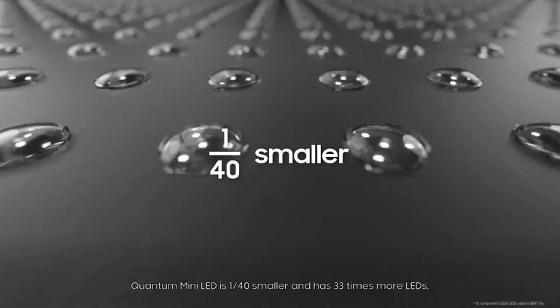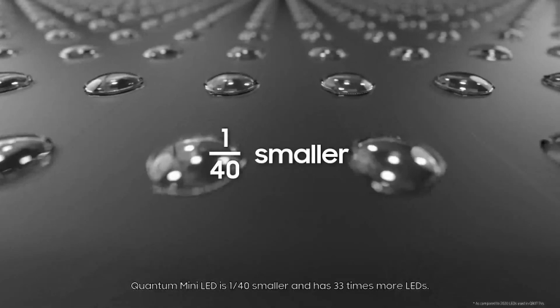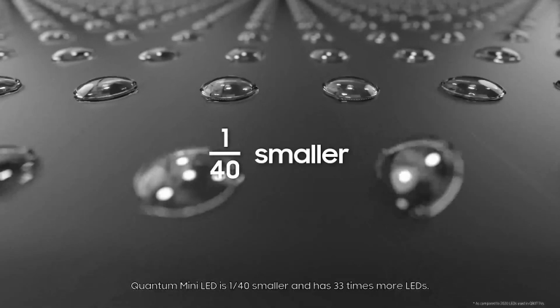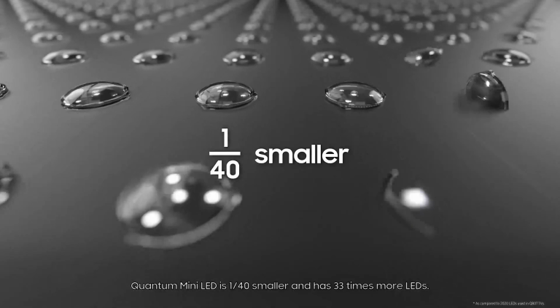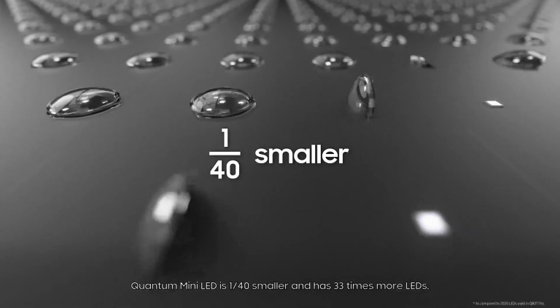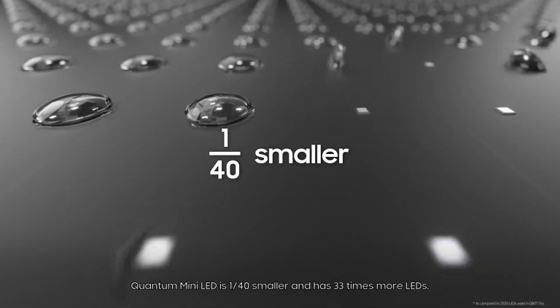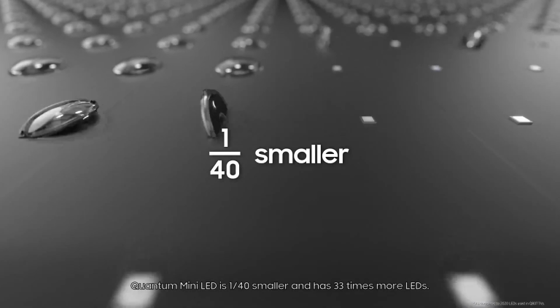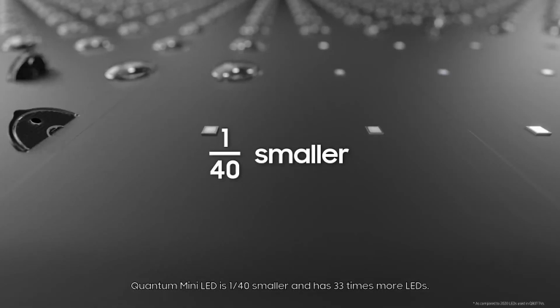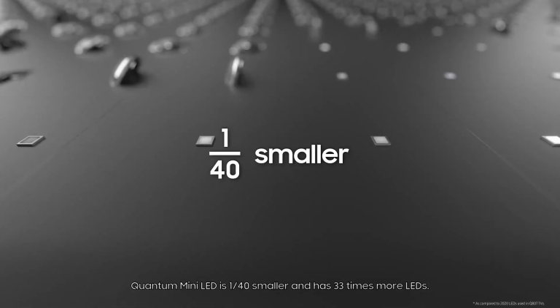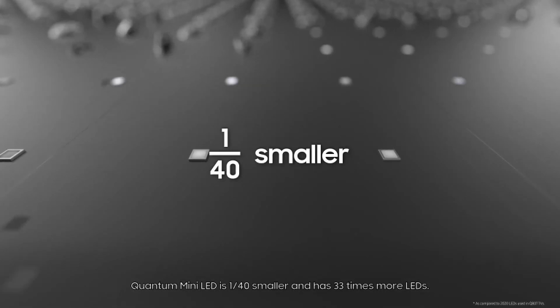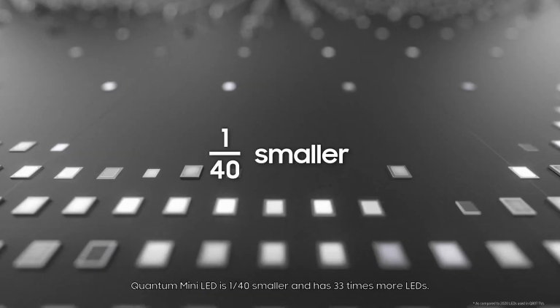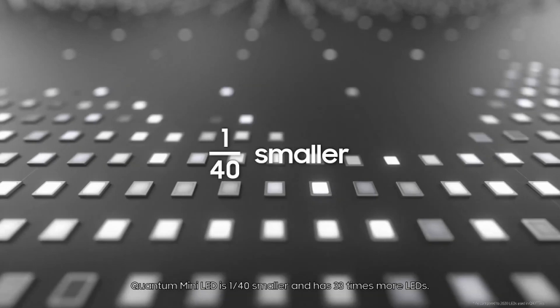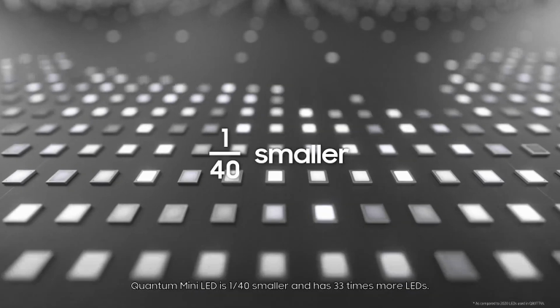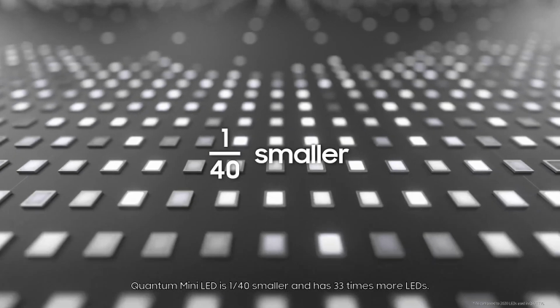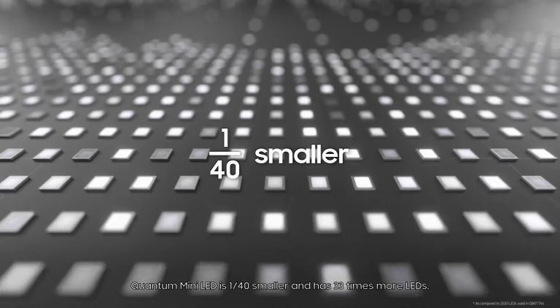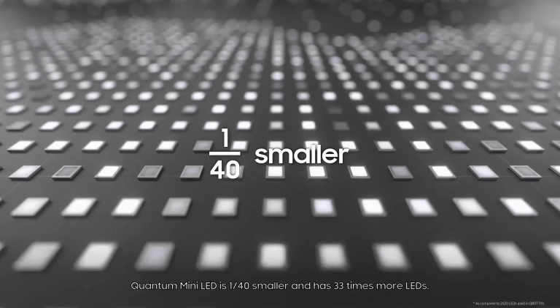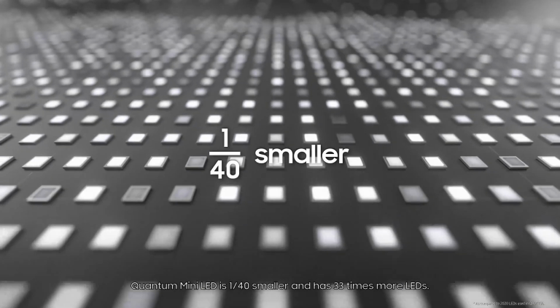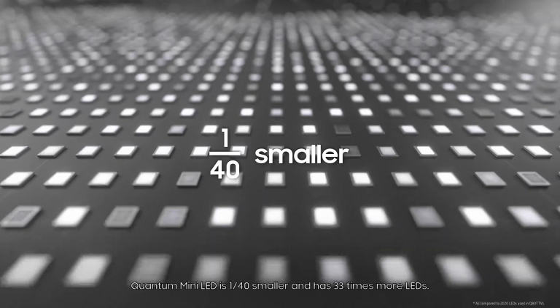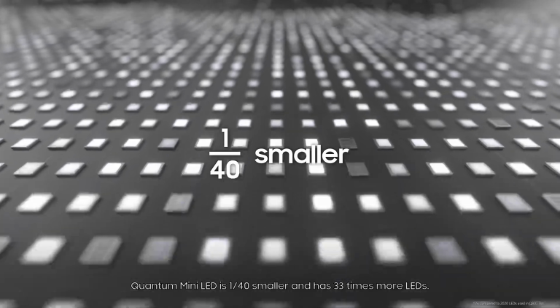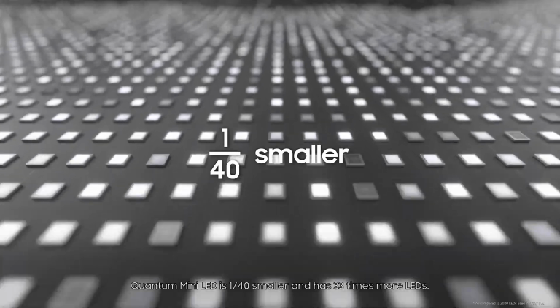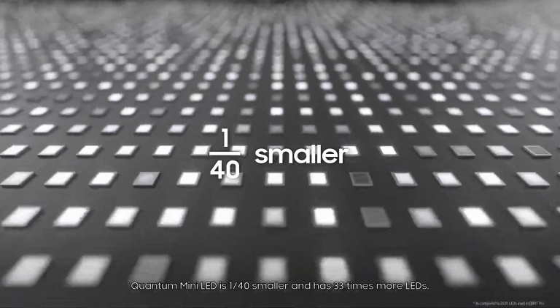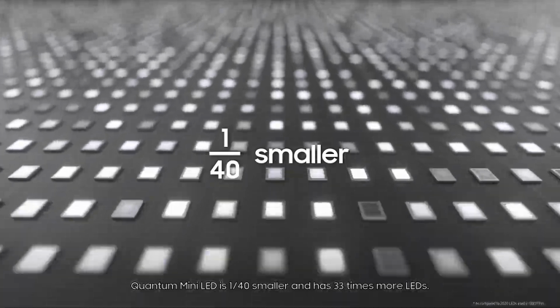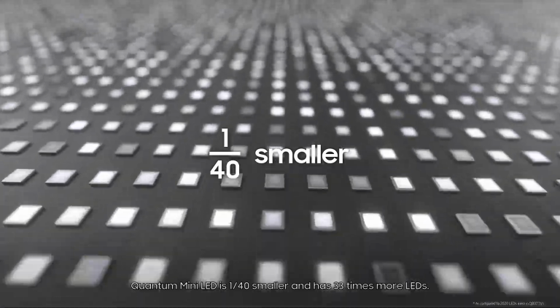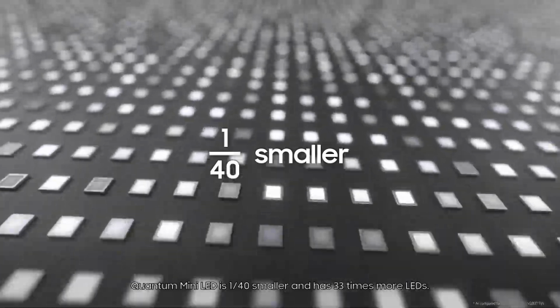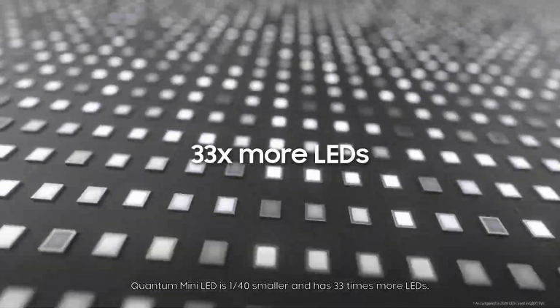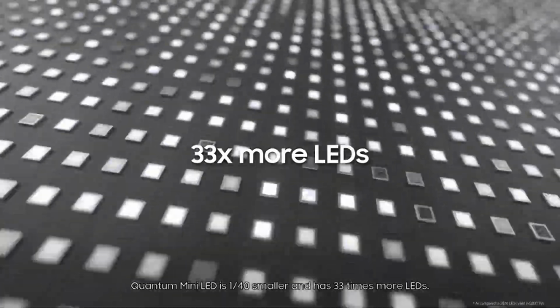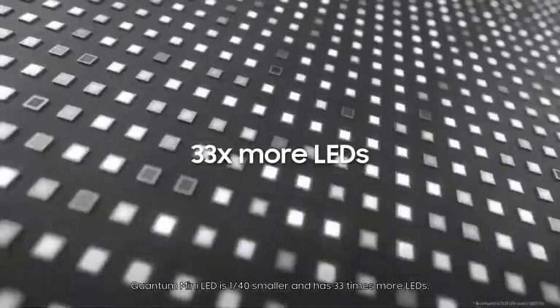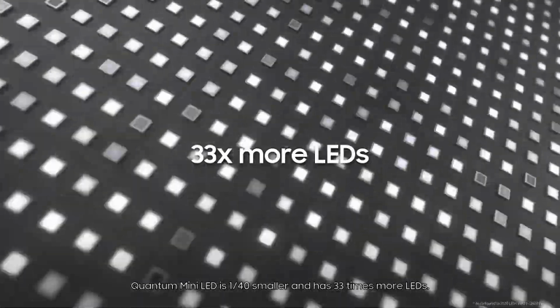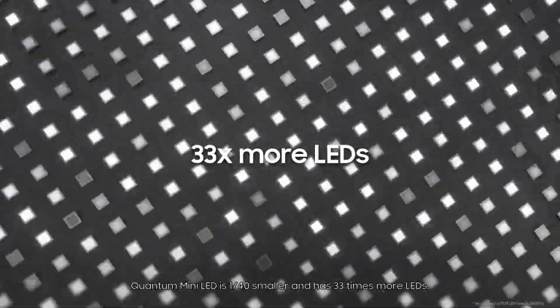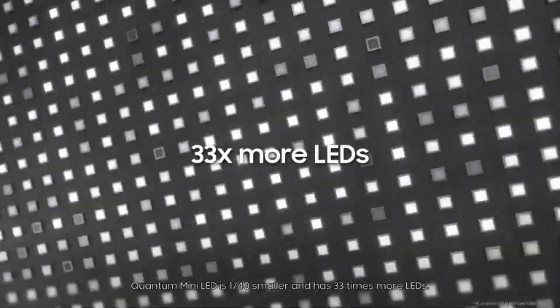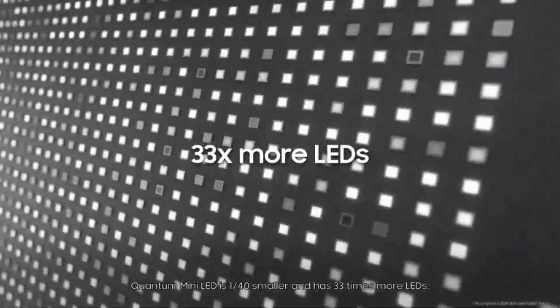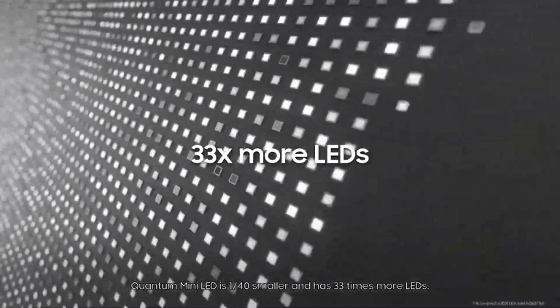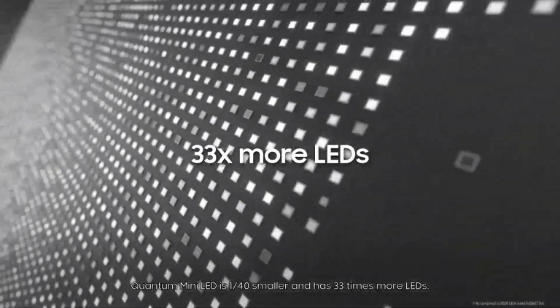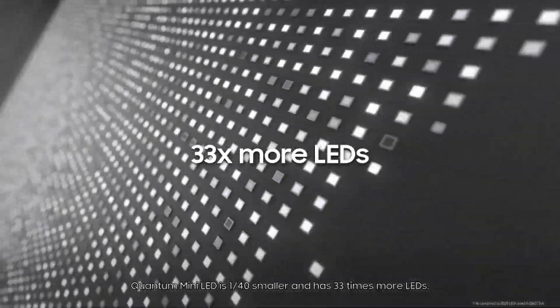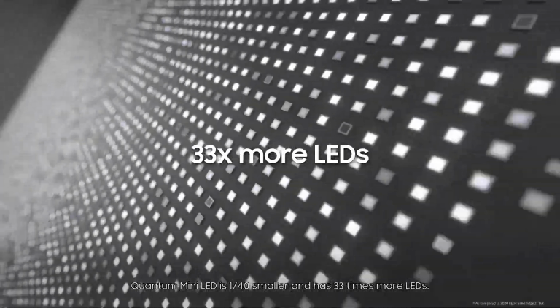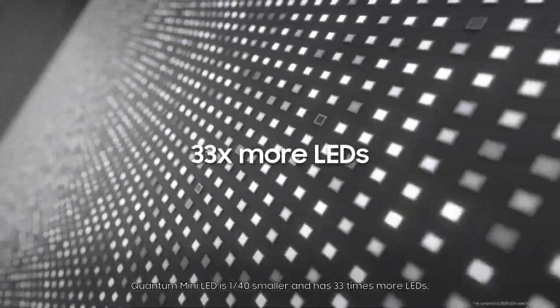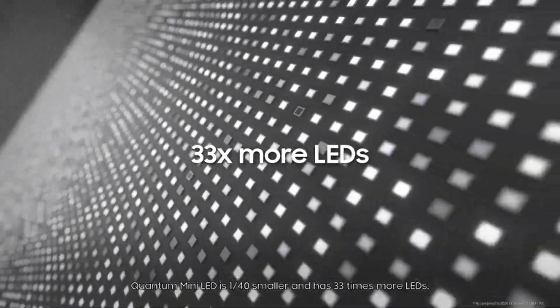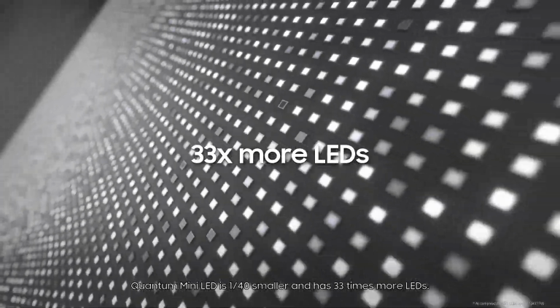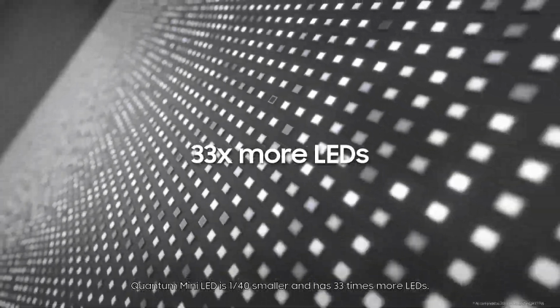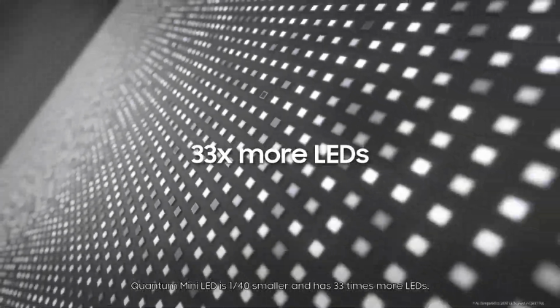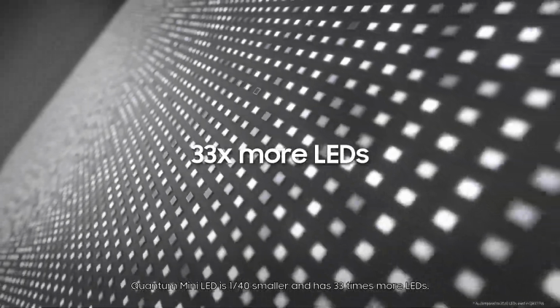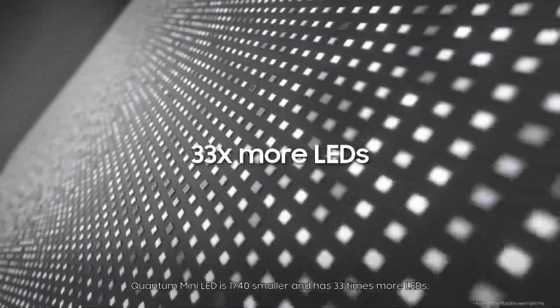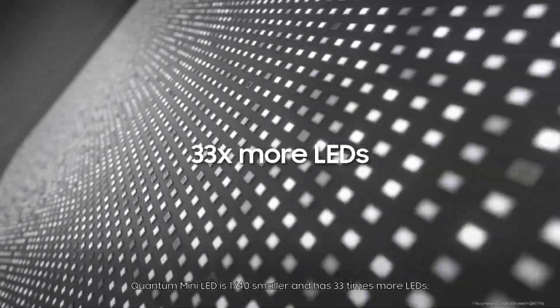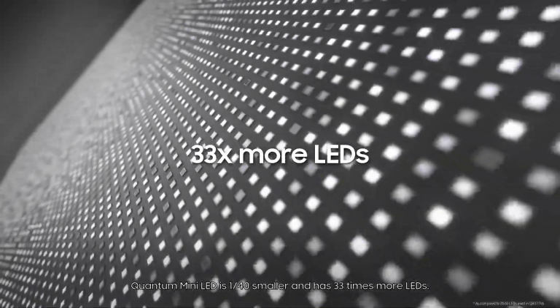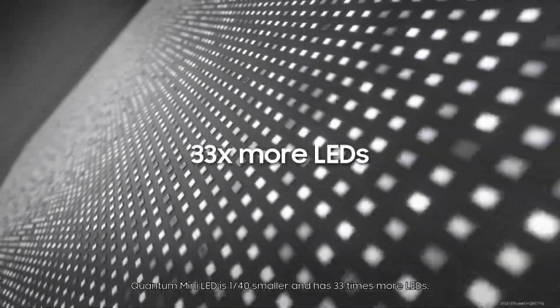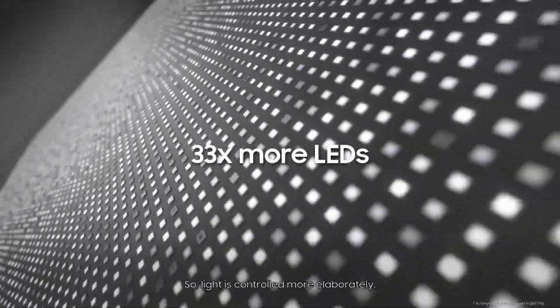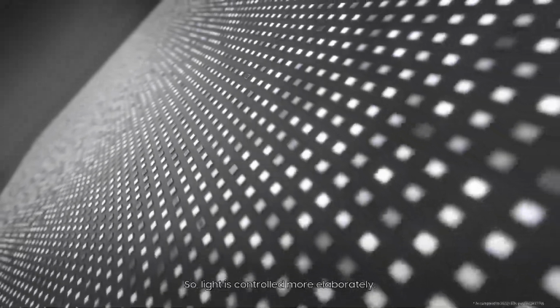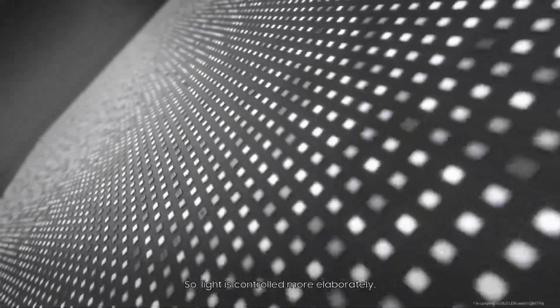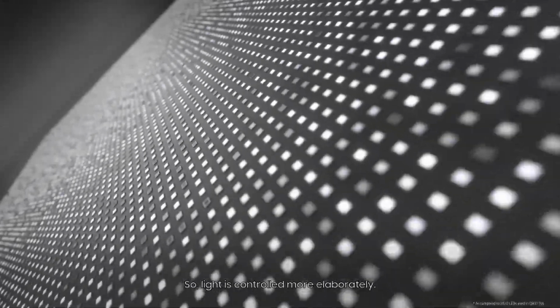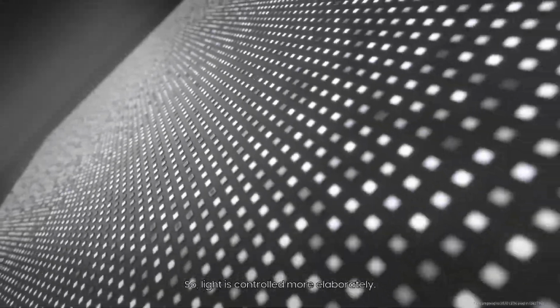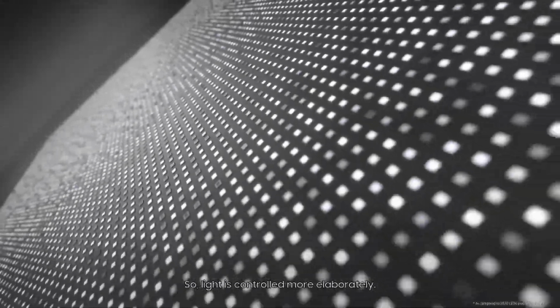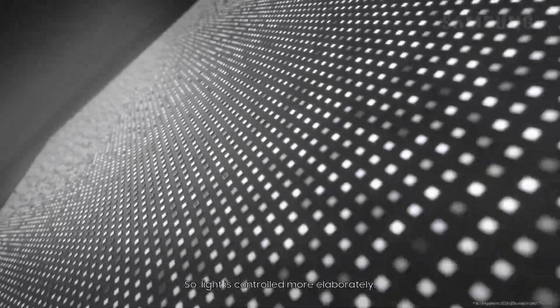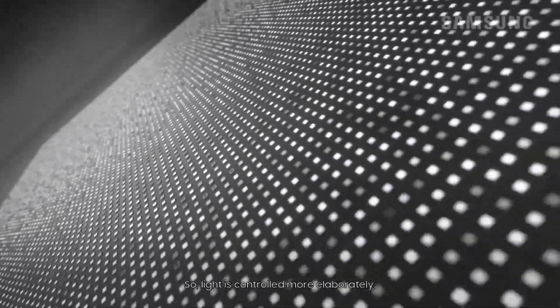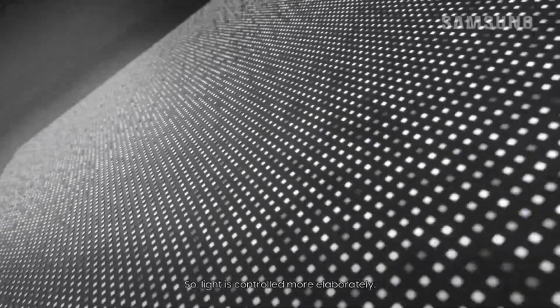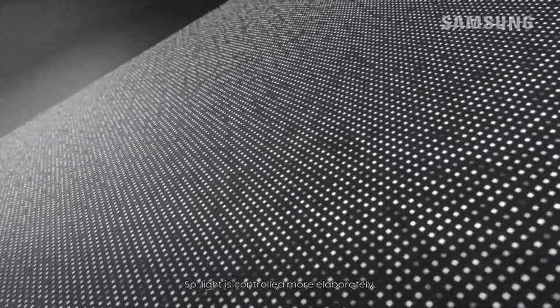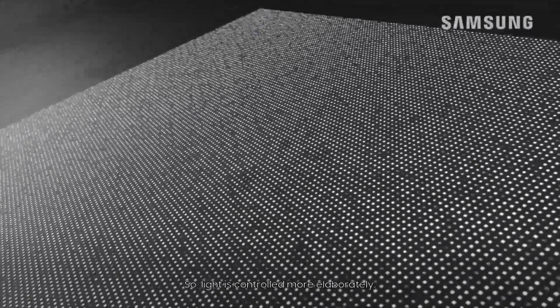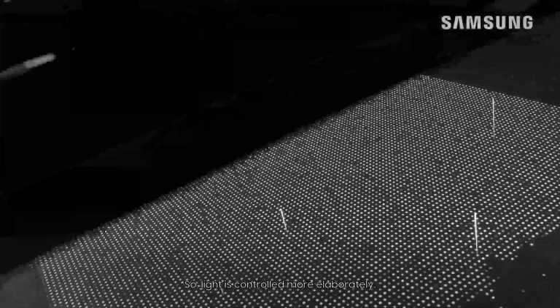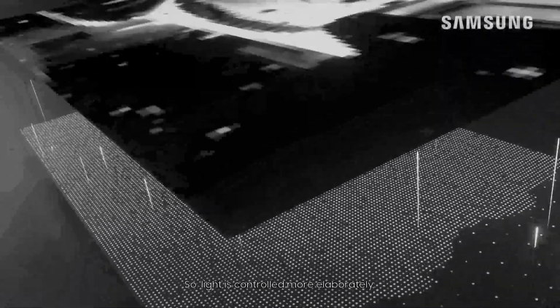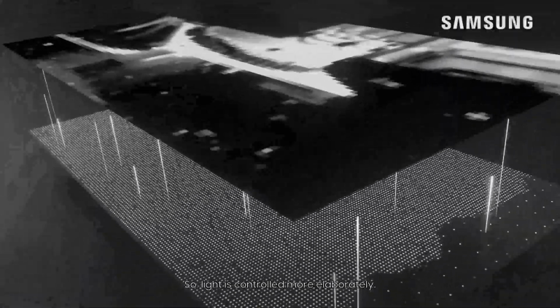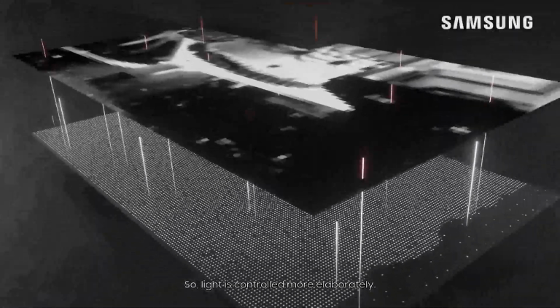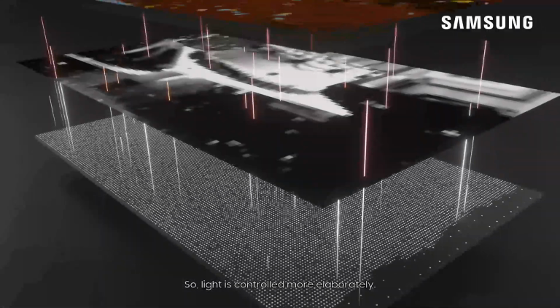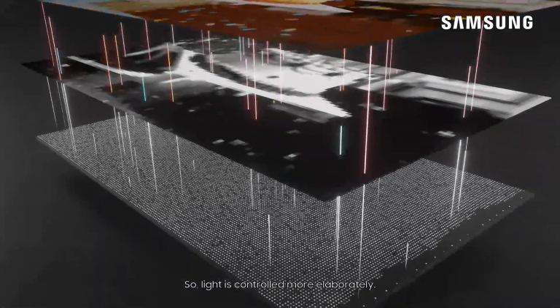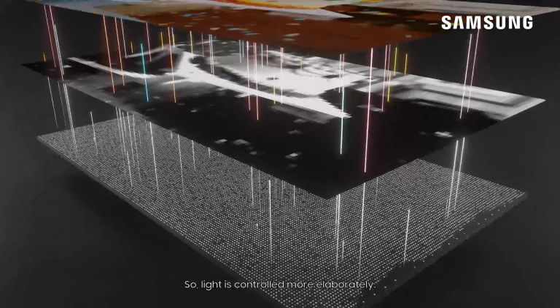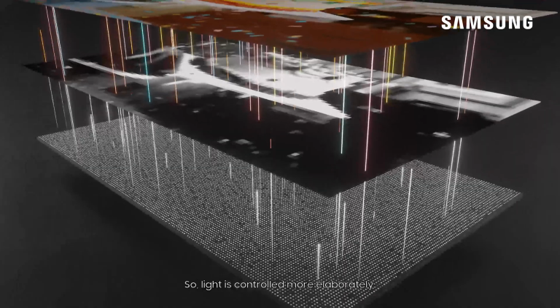Quantum Mini LED is 1/40th smaller and has 33 times more LEDs, so light is controlled more elaborately.